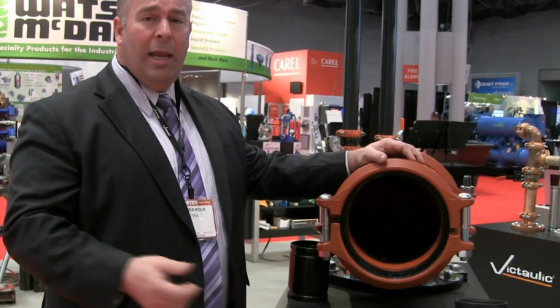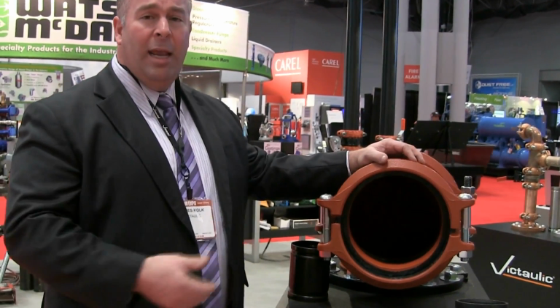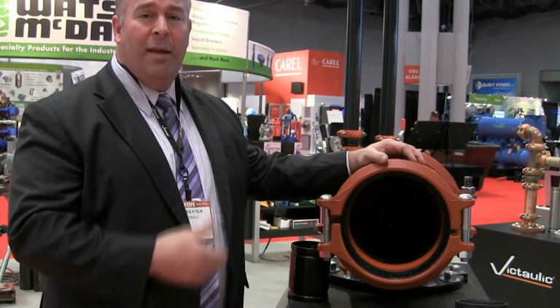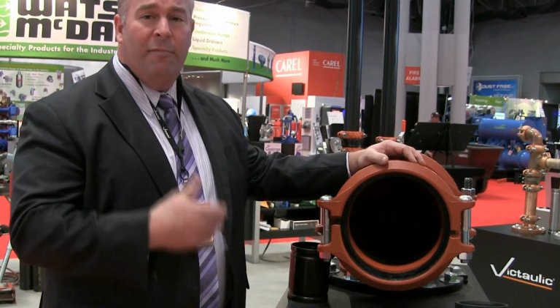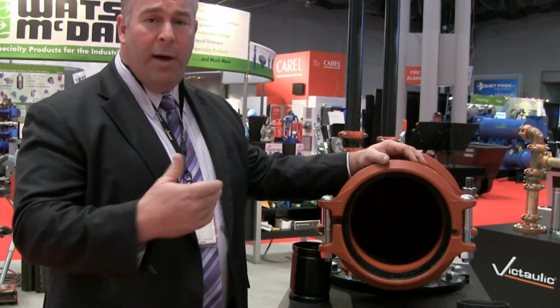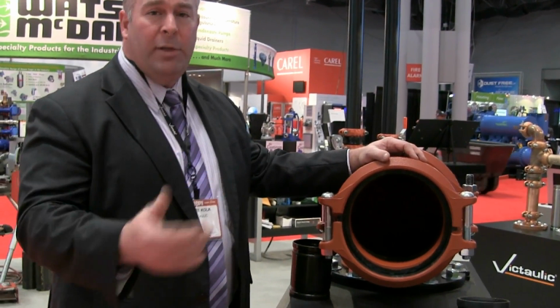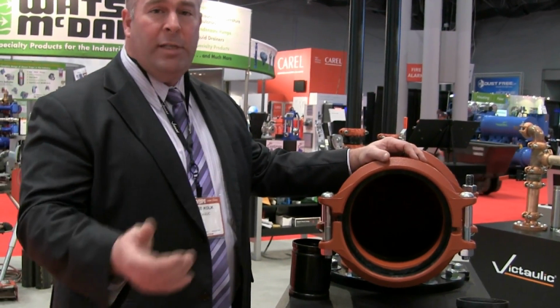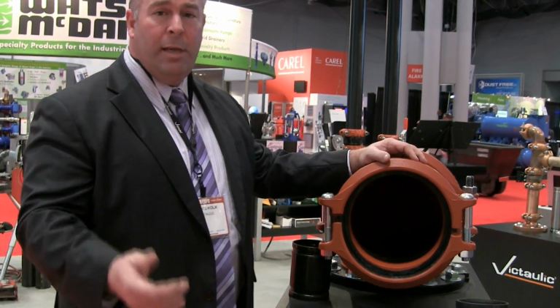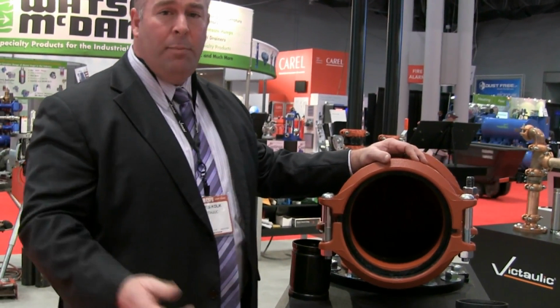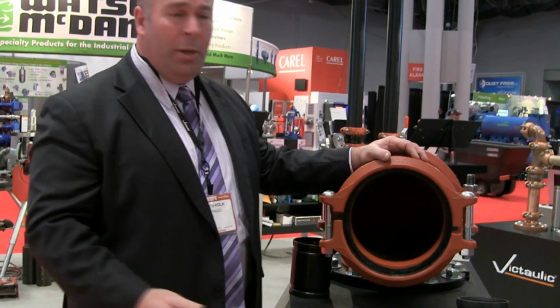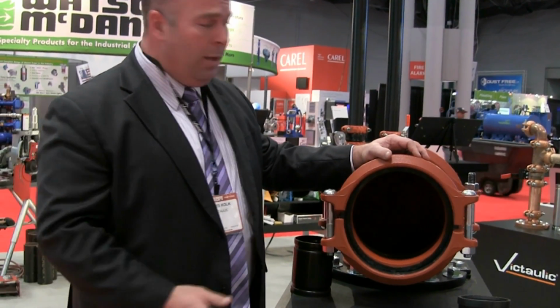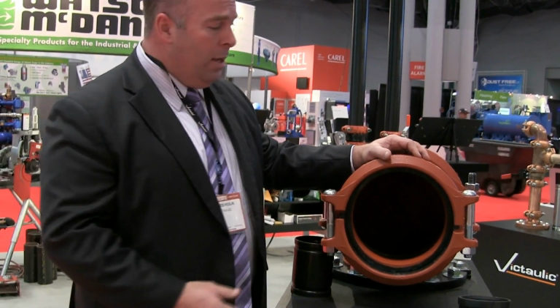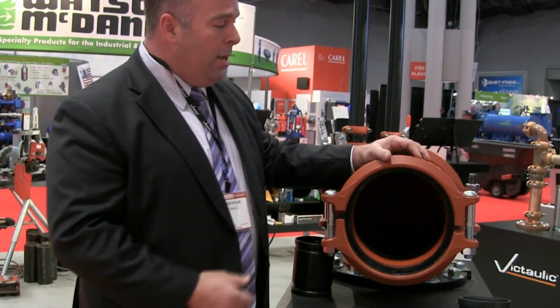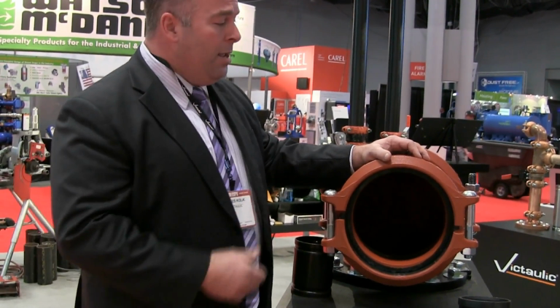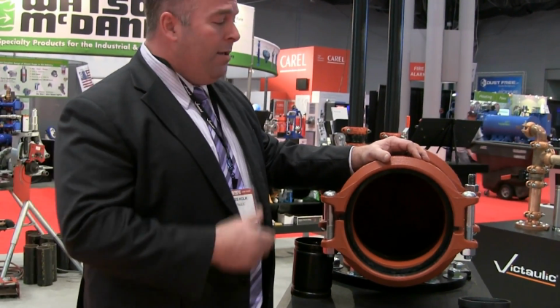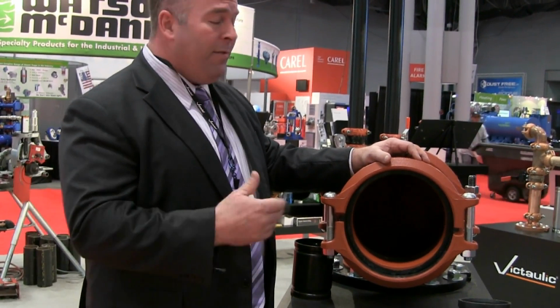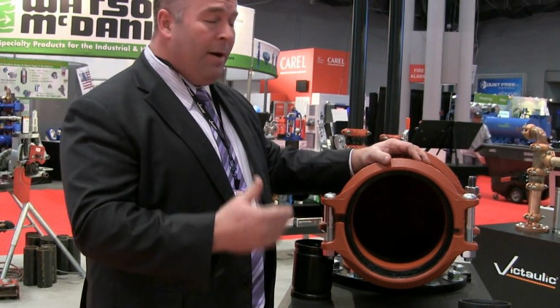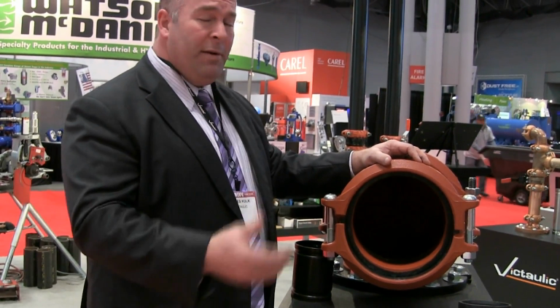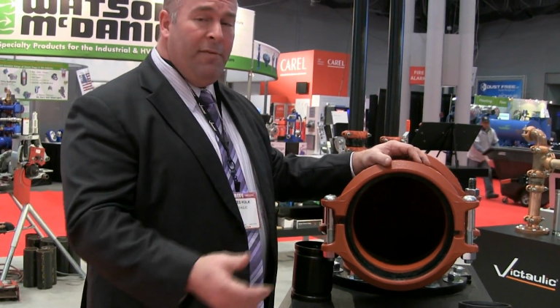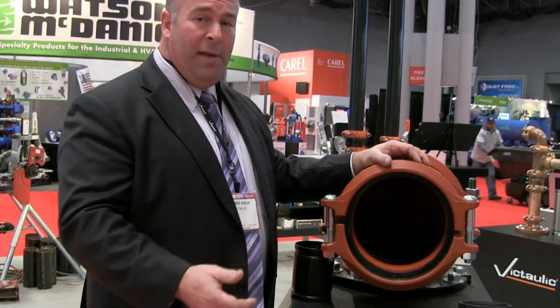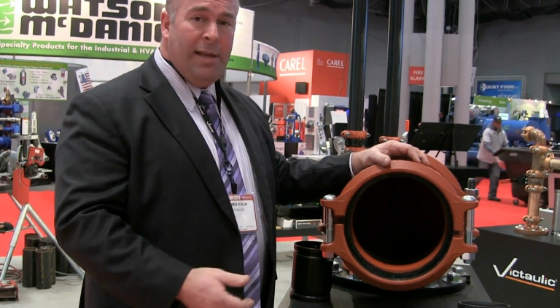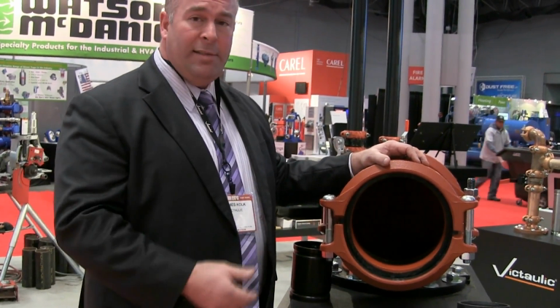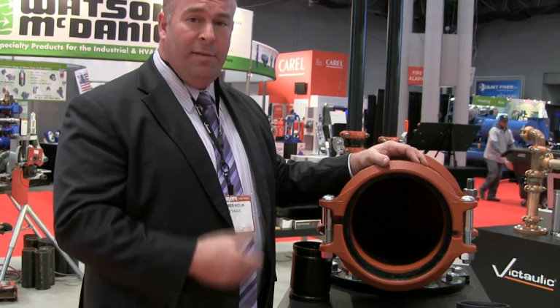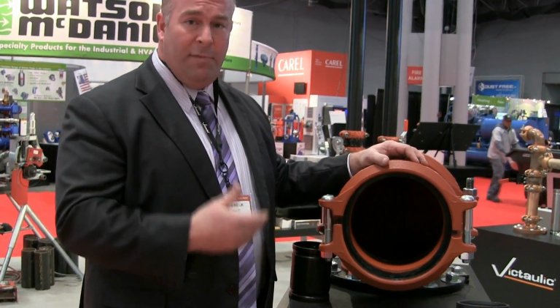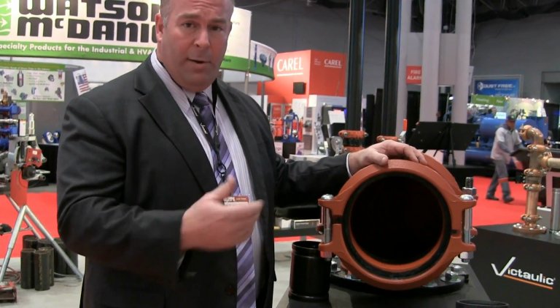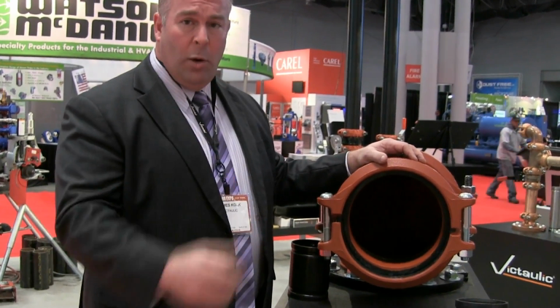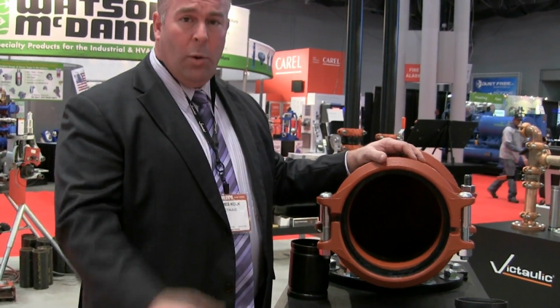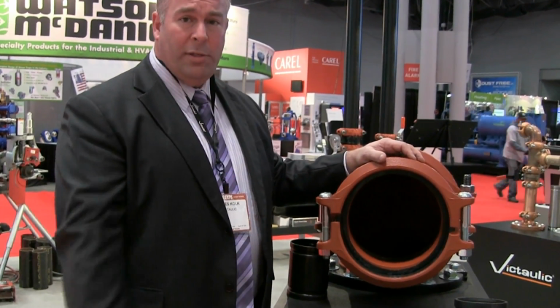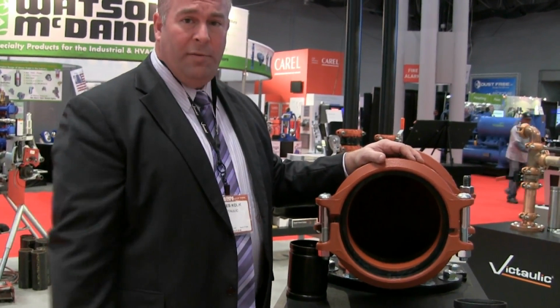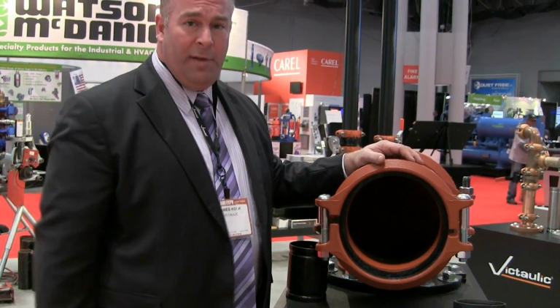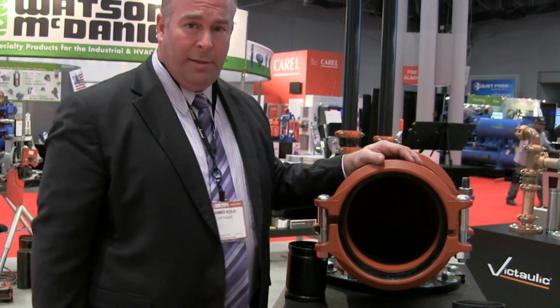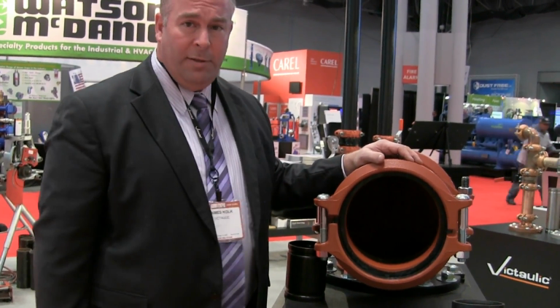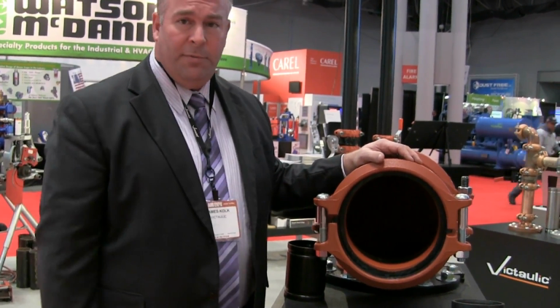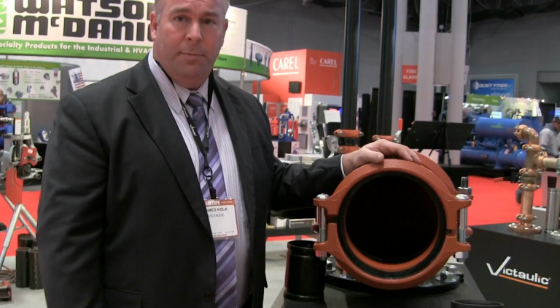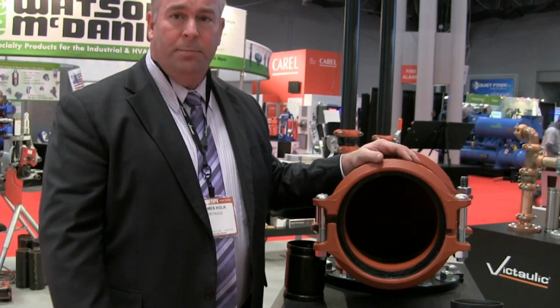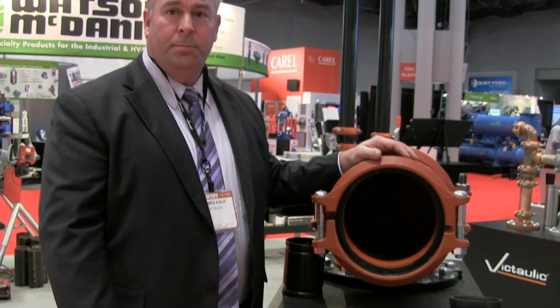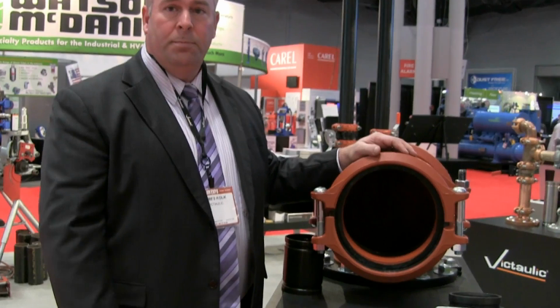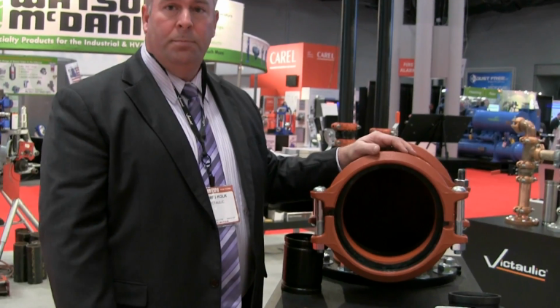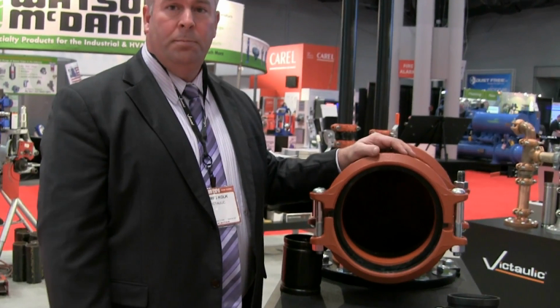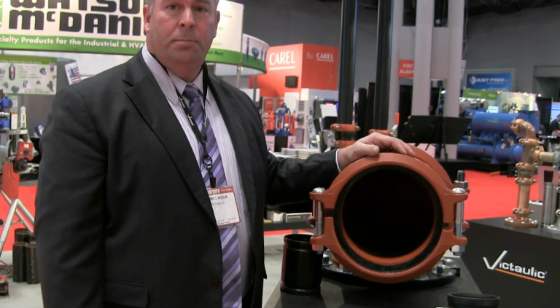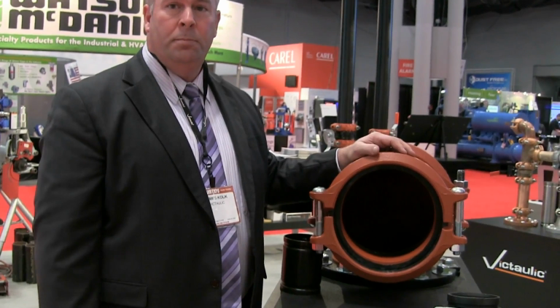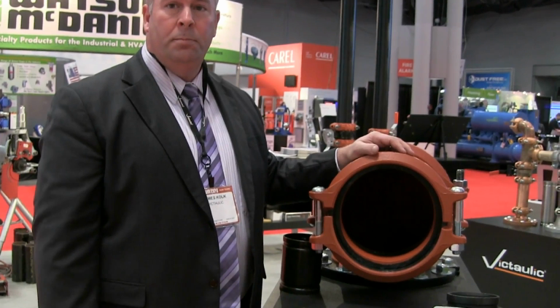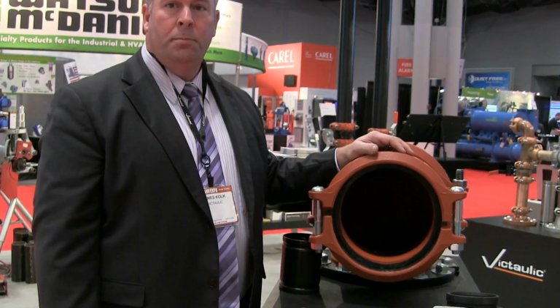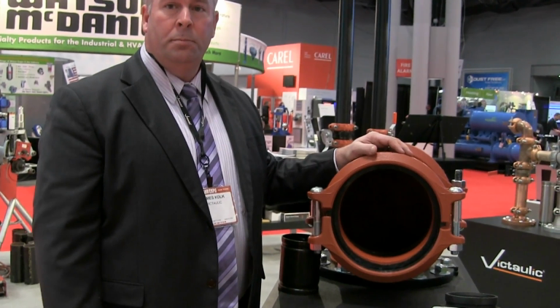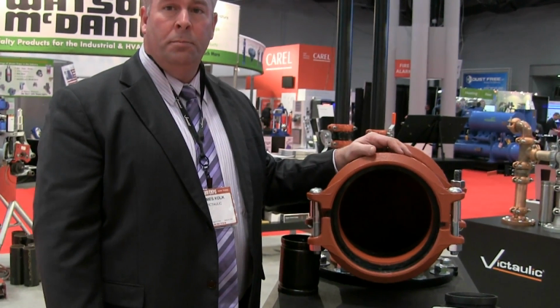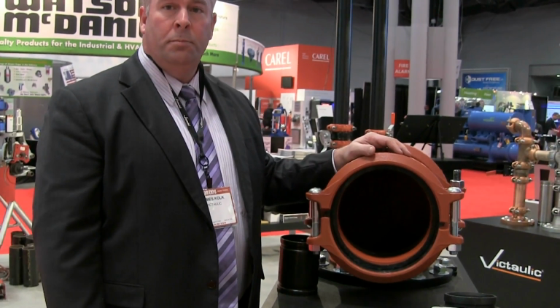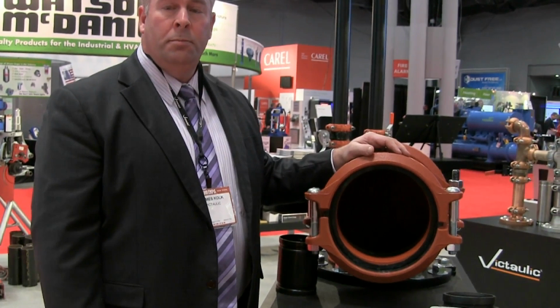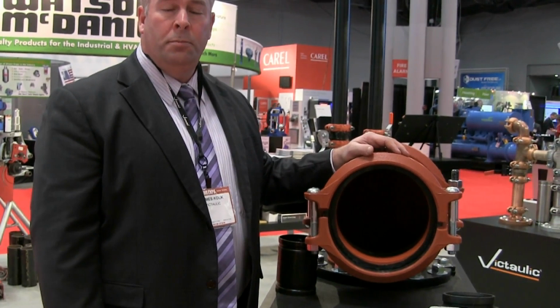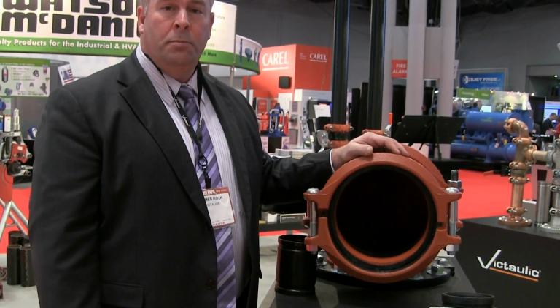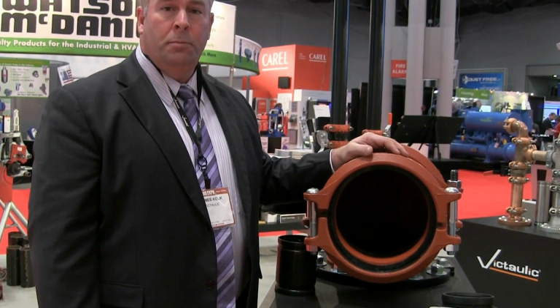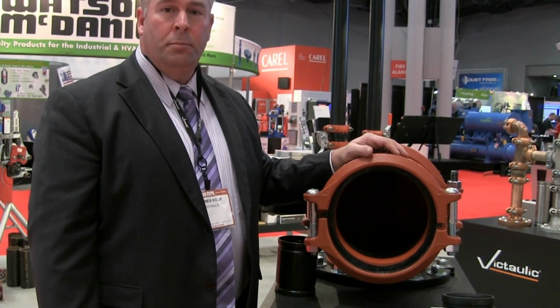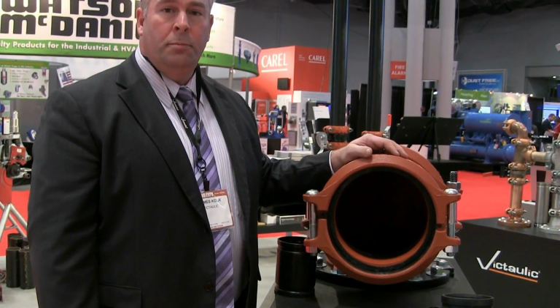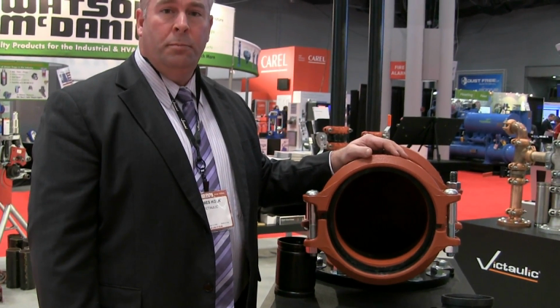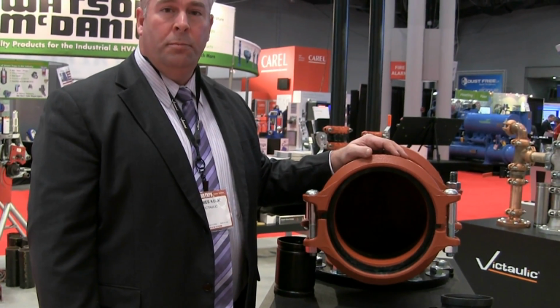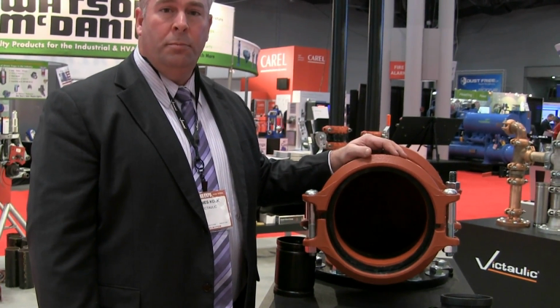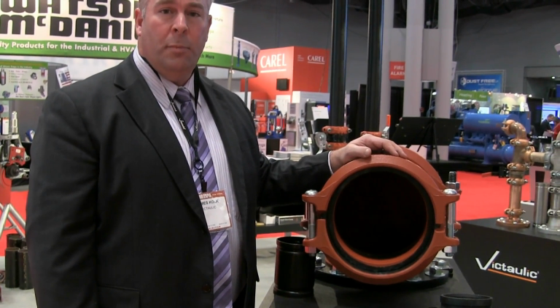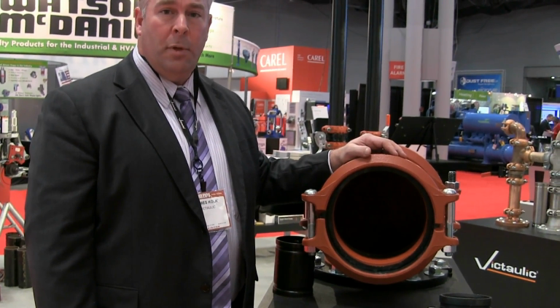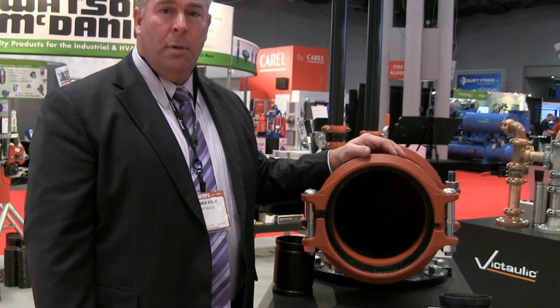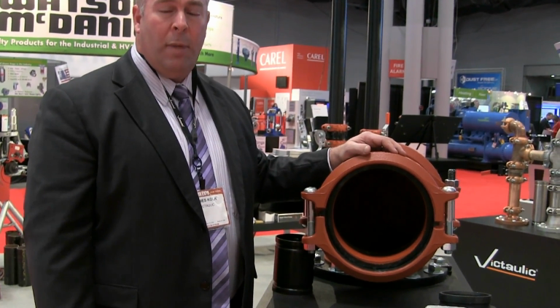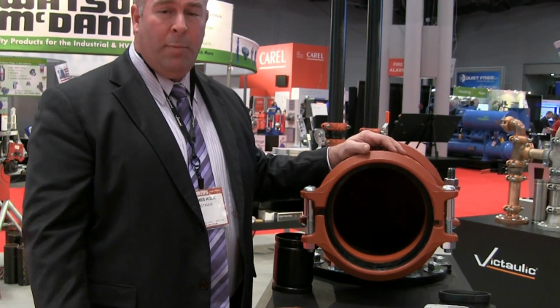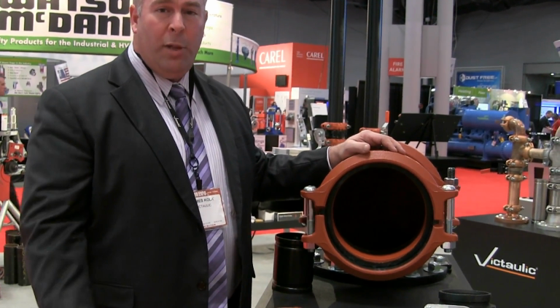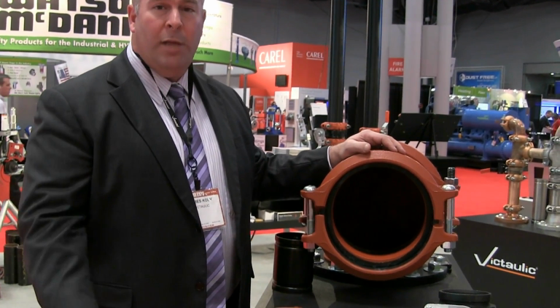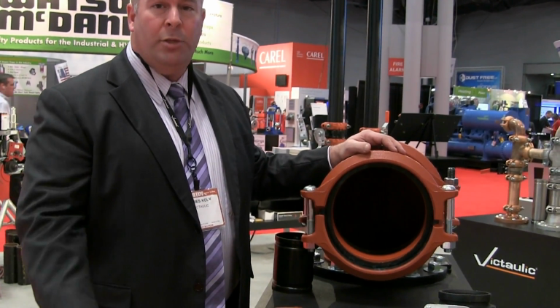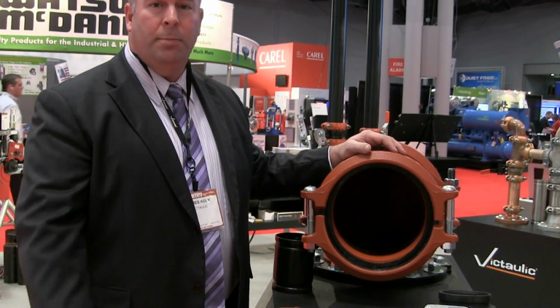Making it very simple, very fast, very cost effective. Thank you so much for your time, James. My pleasure.